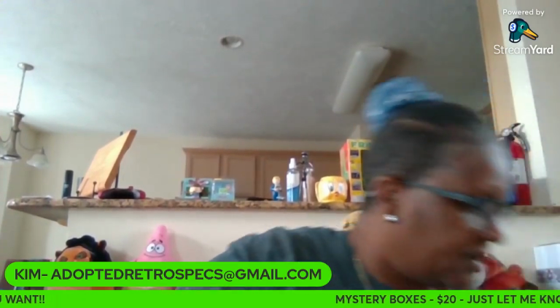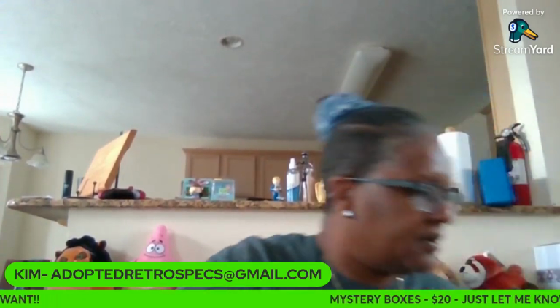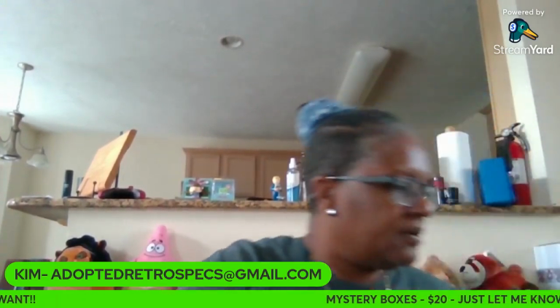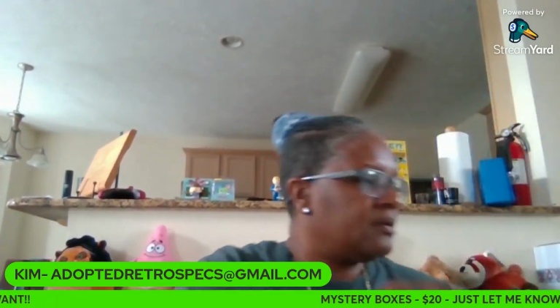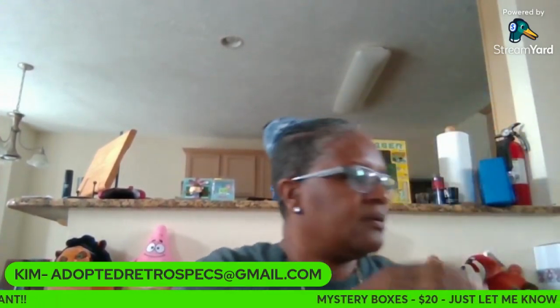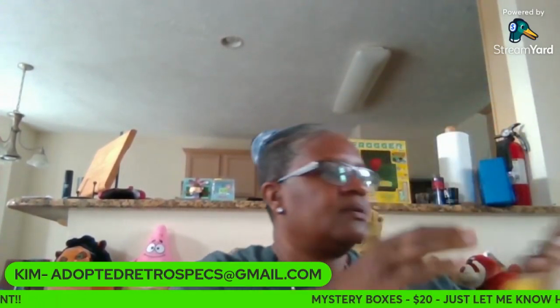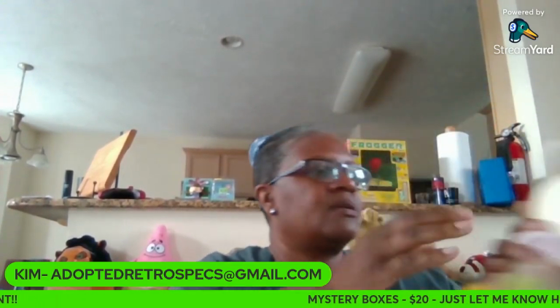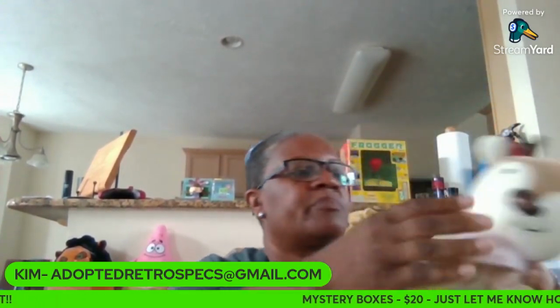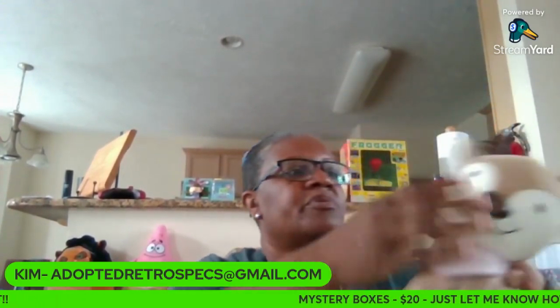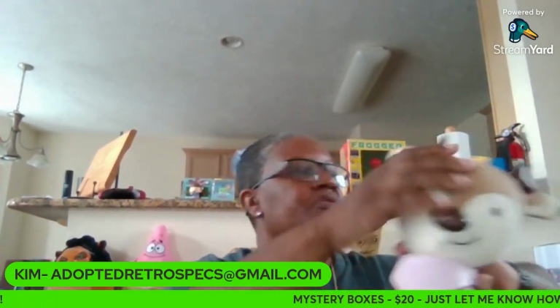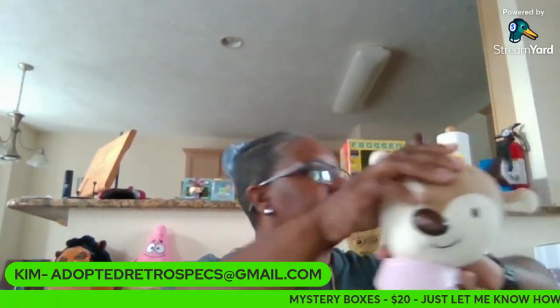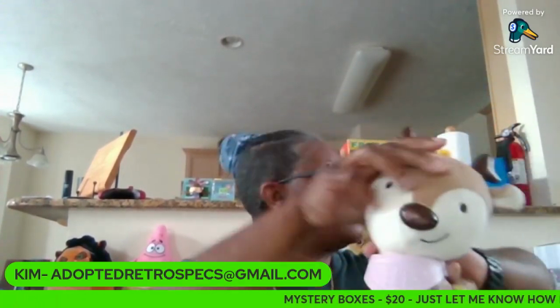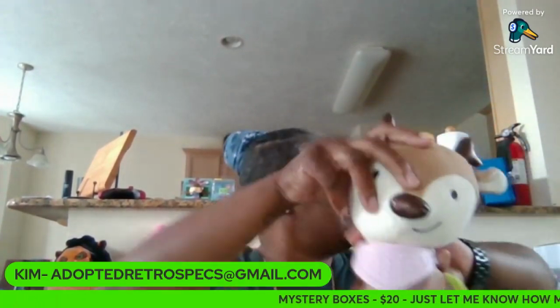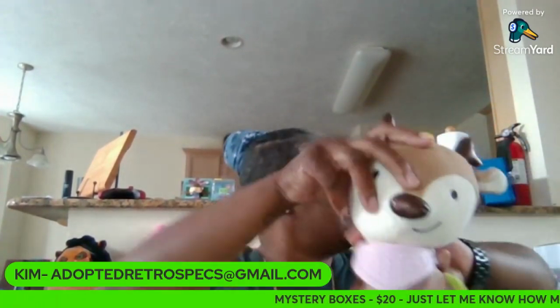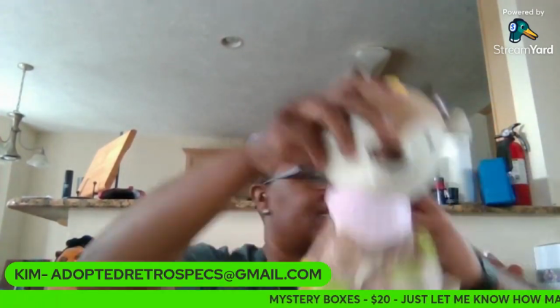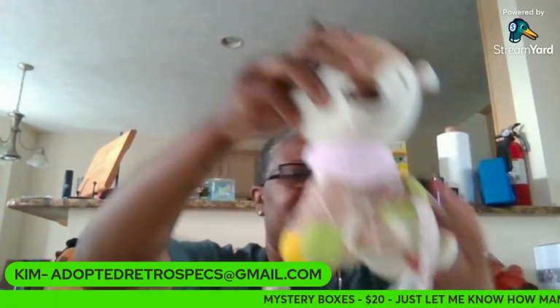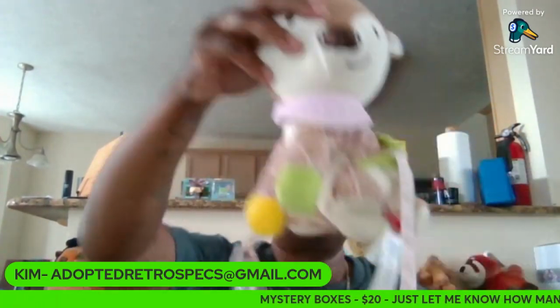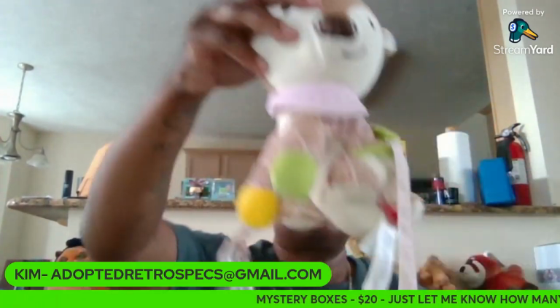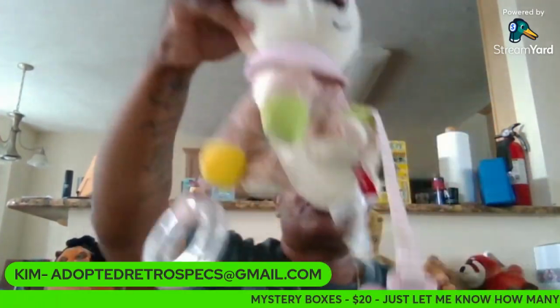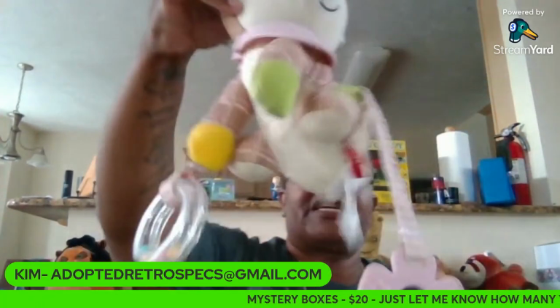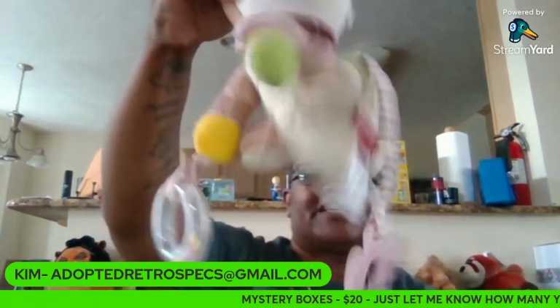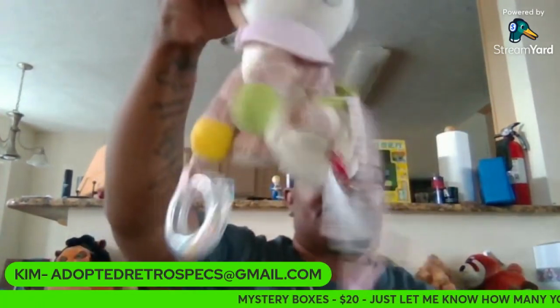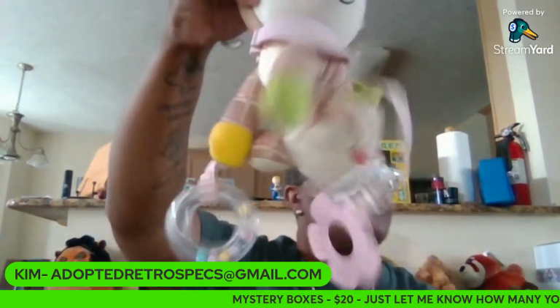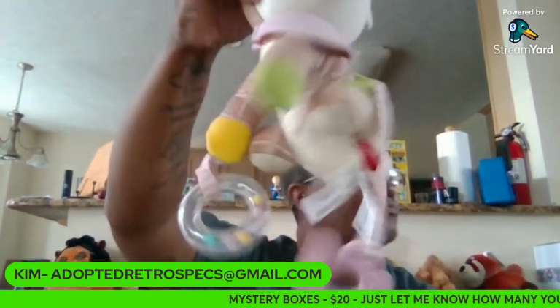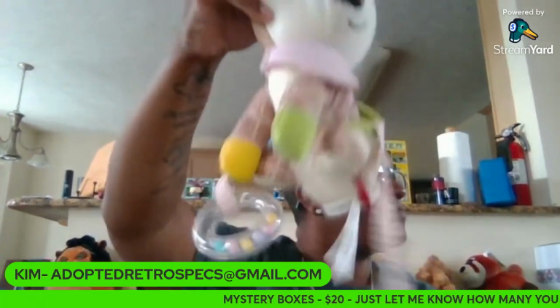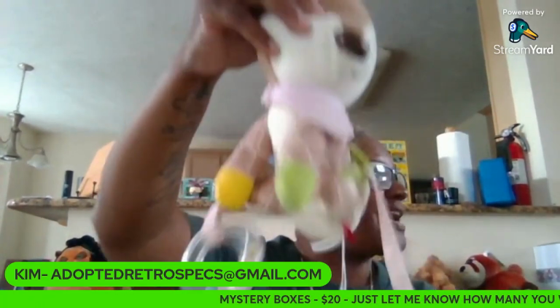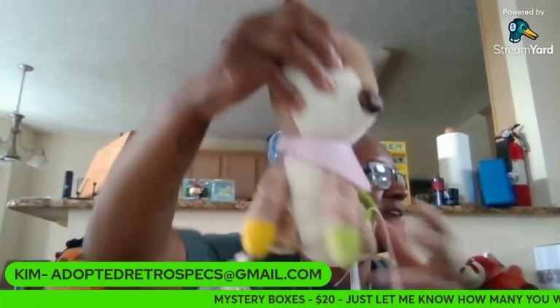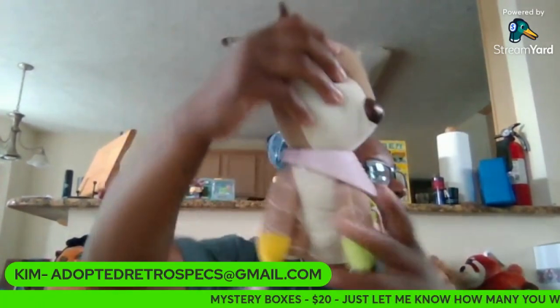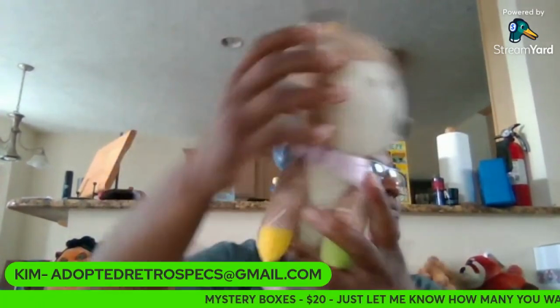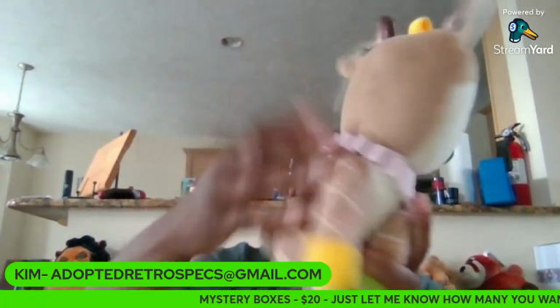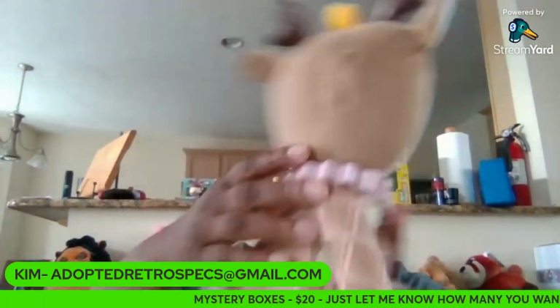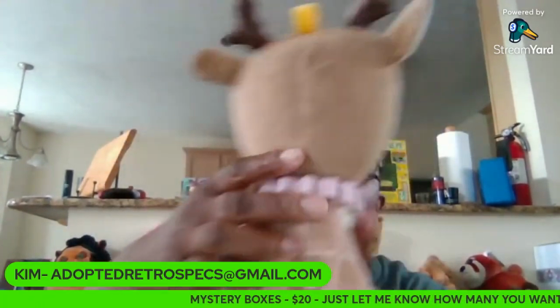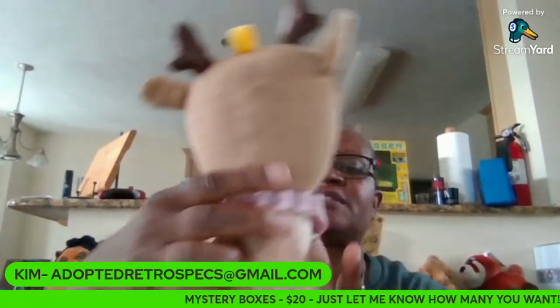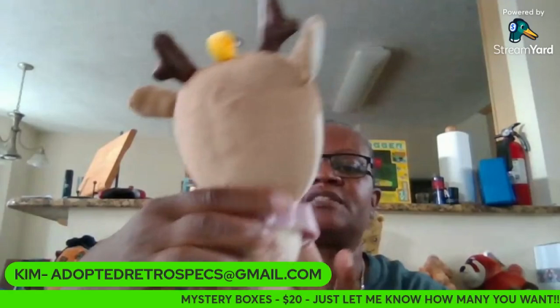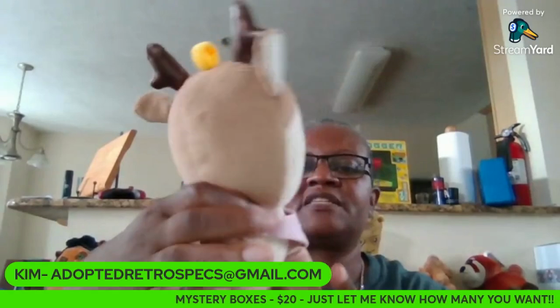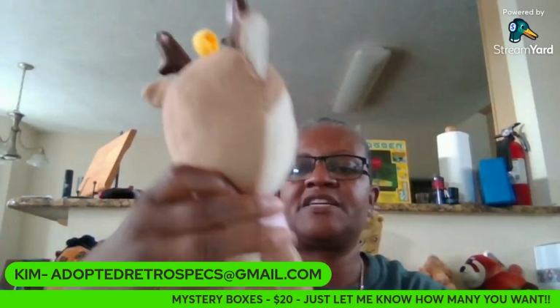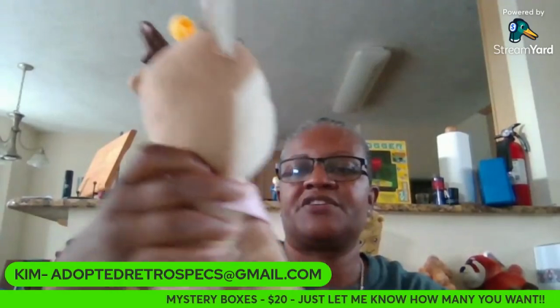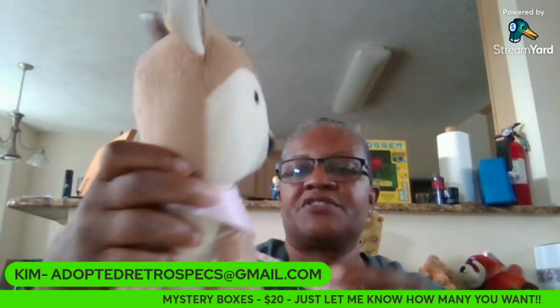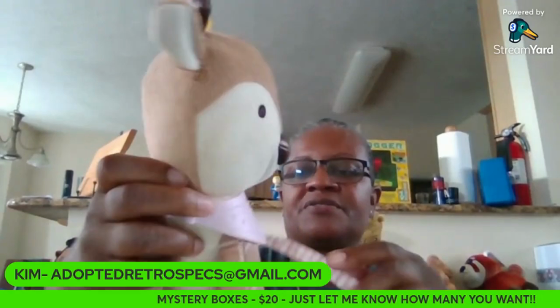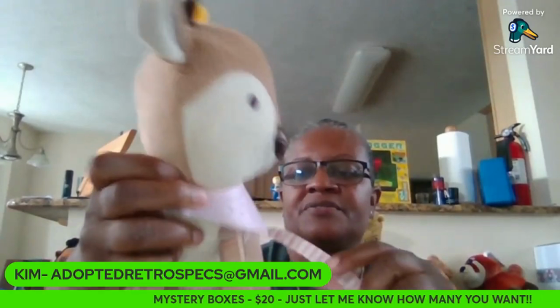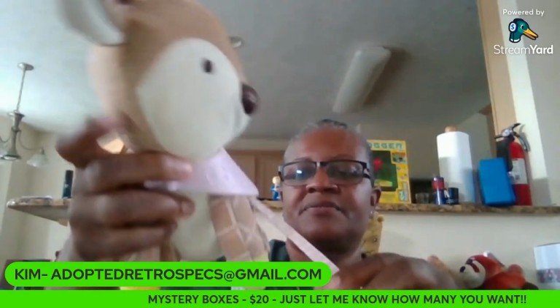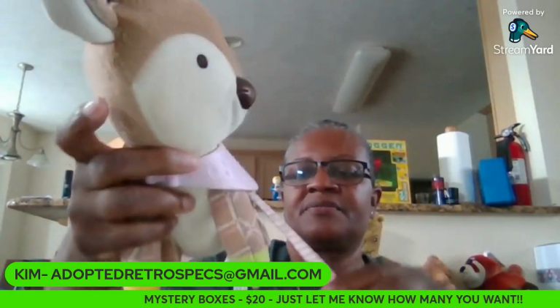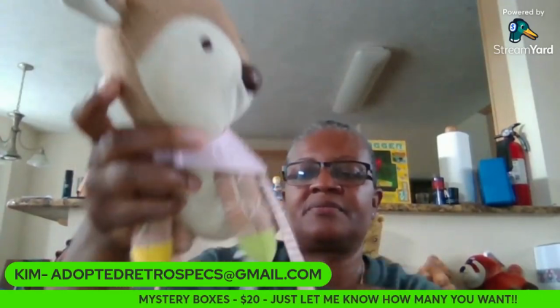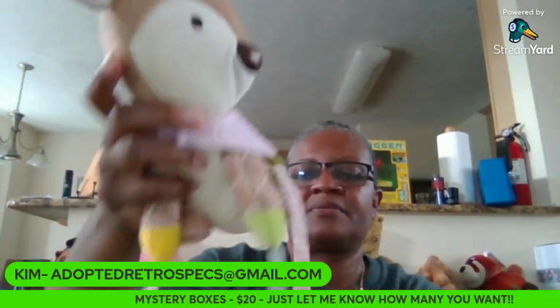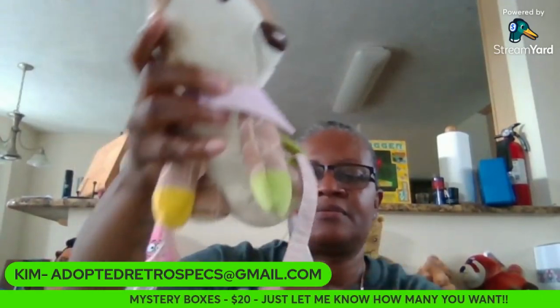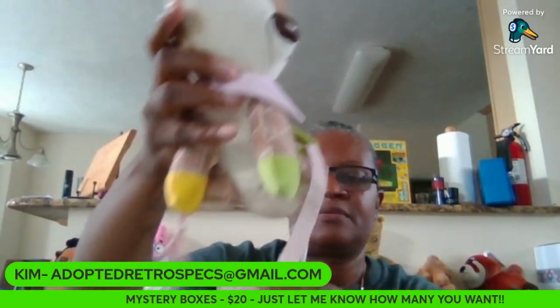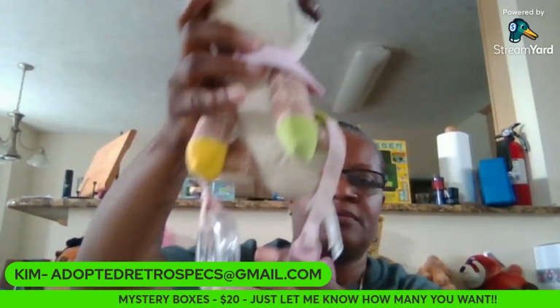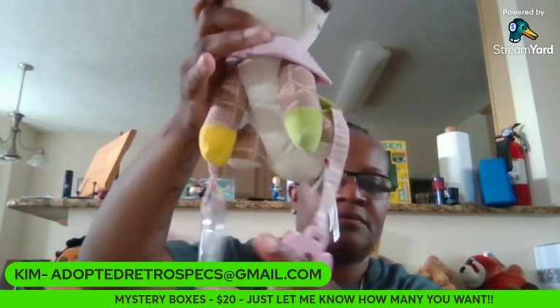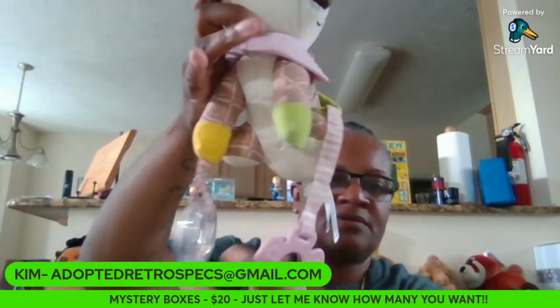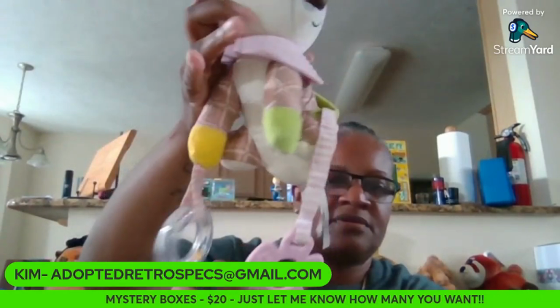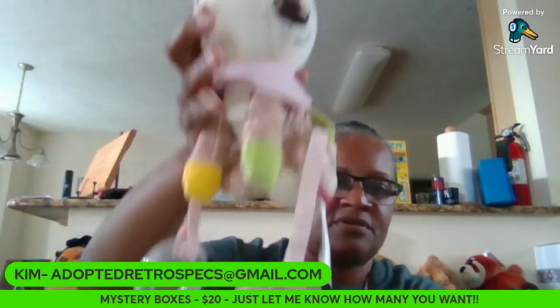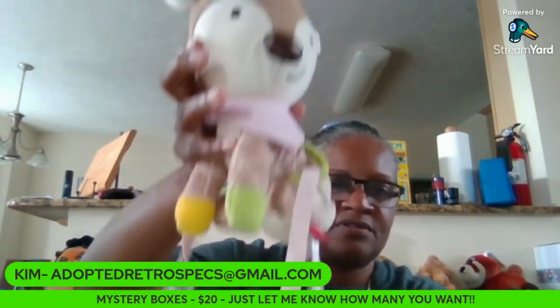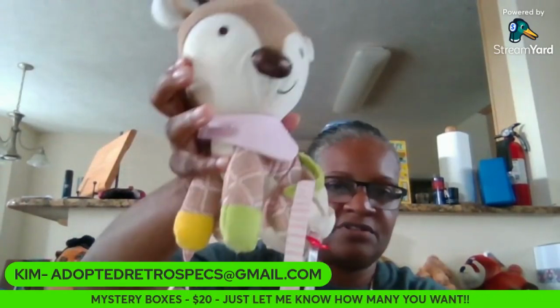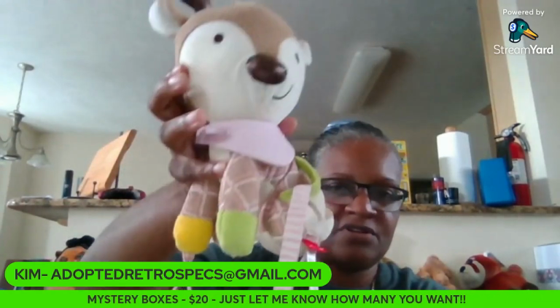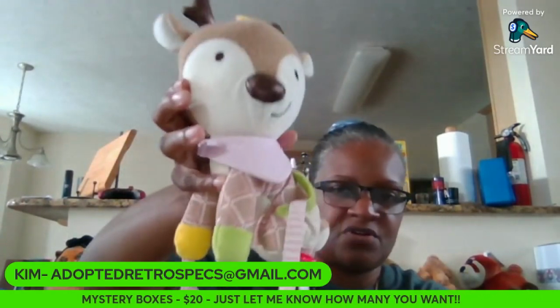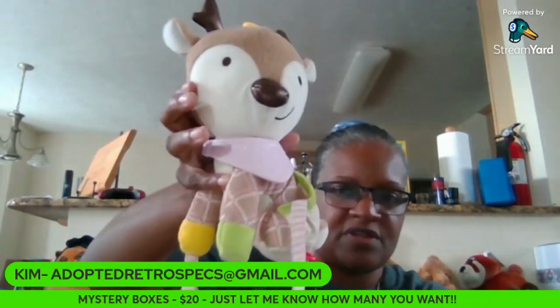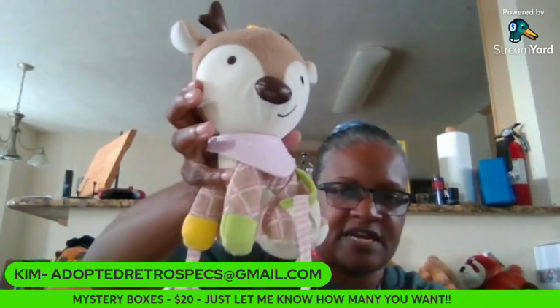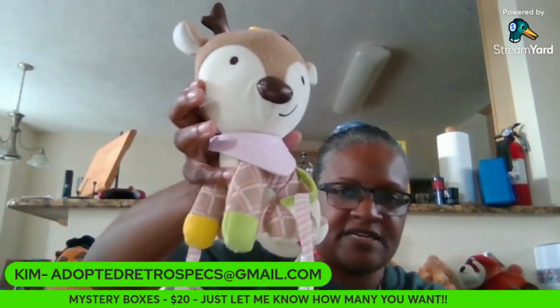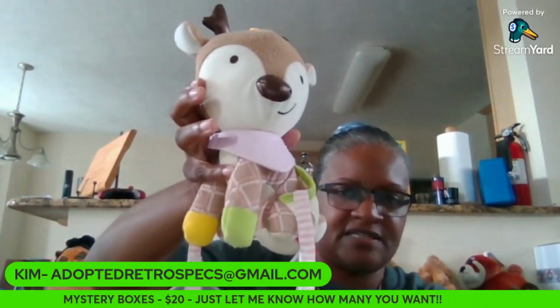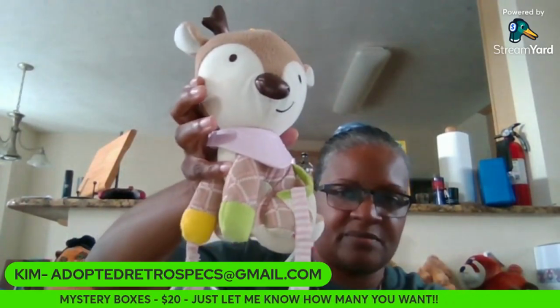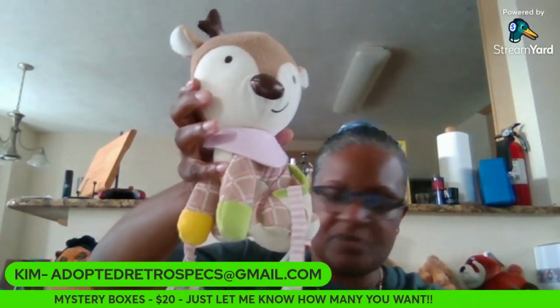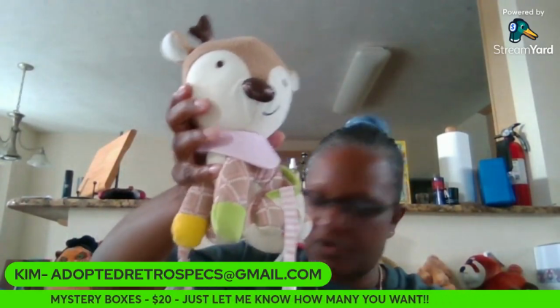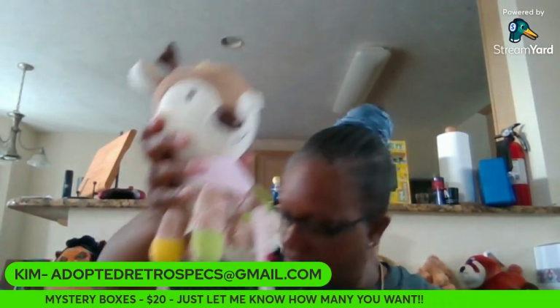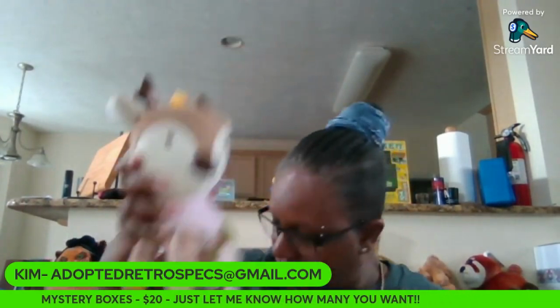Number three is a little kid's rattle. It's a deer. So, that is number three.